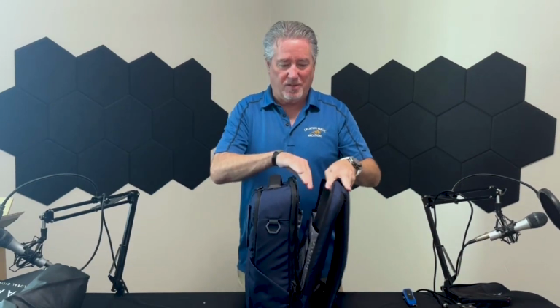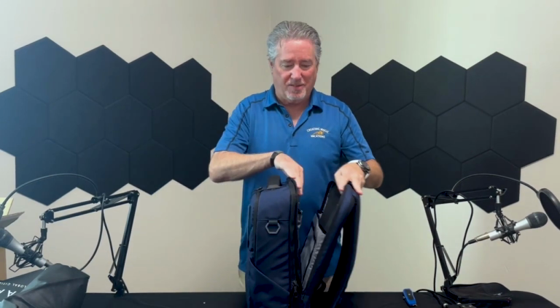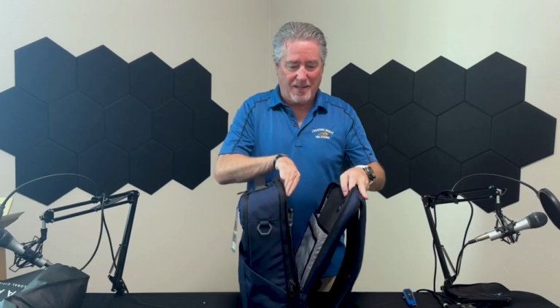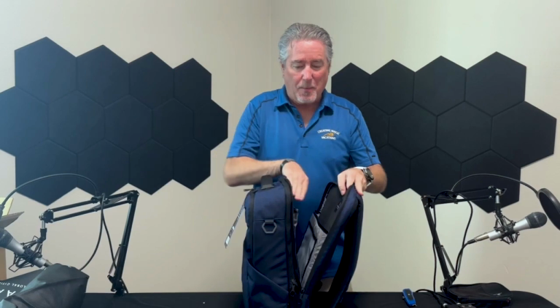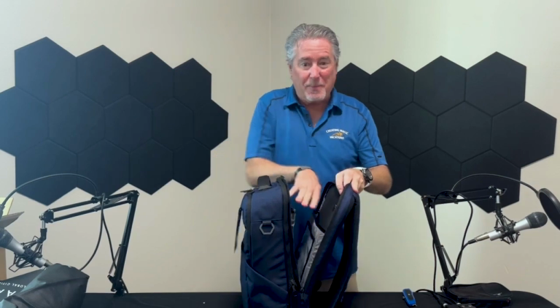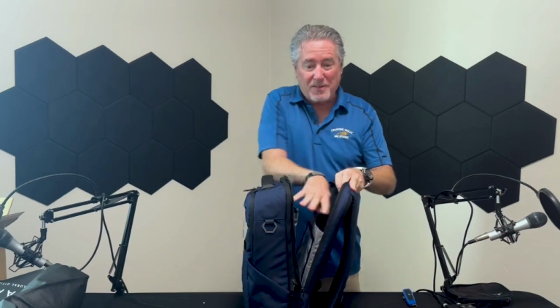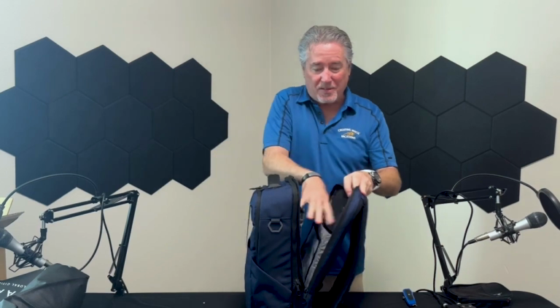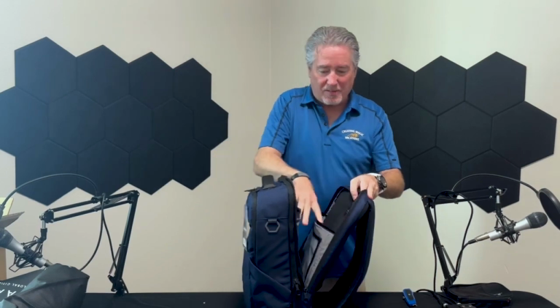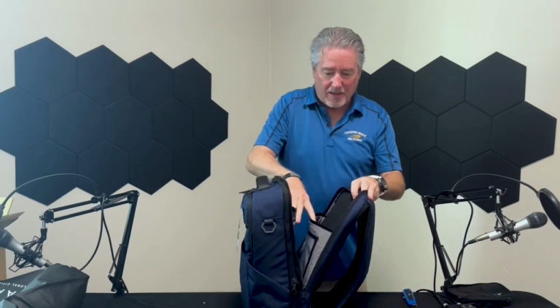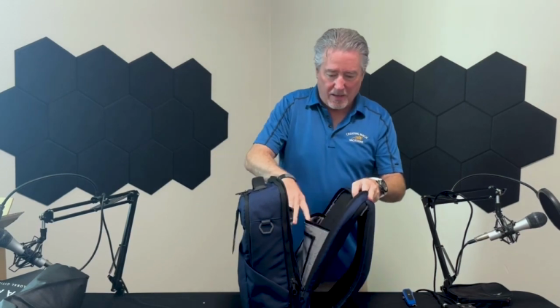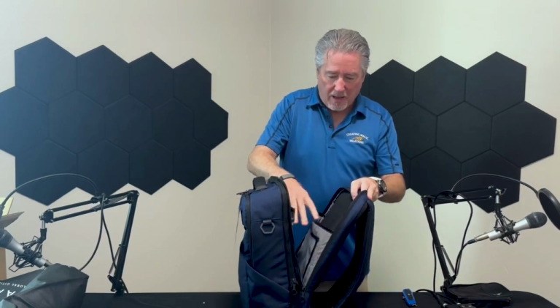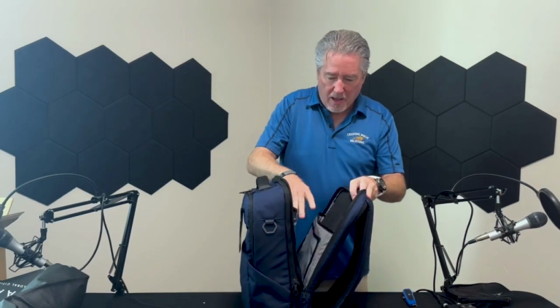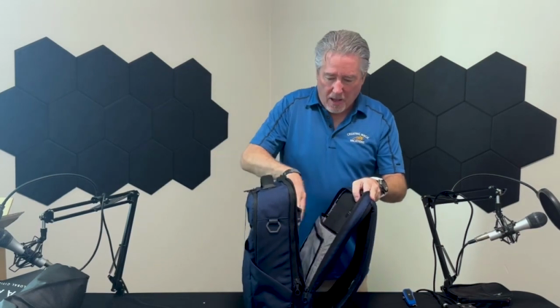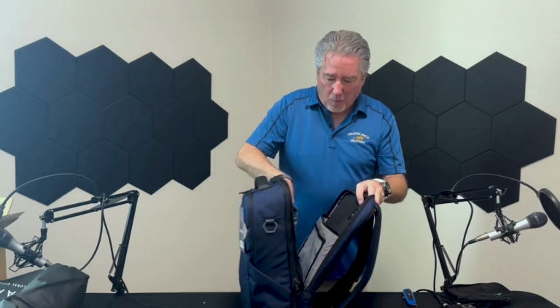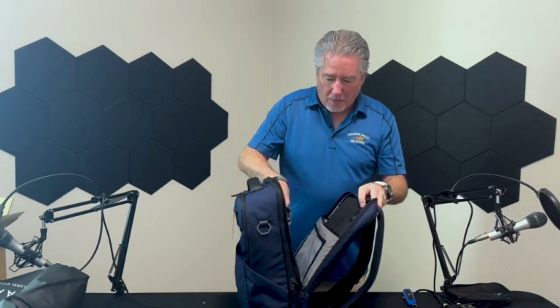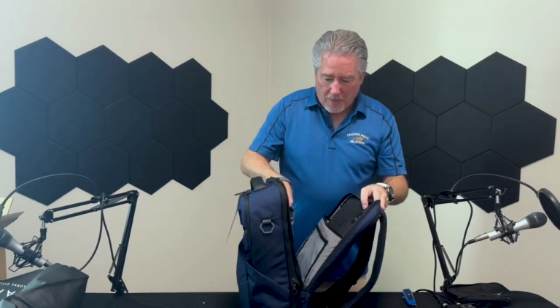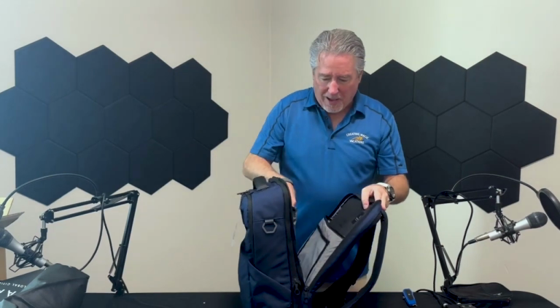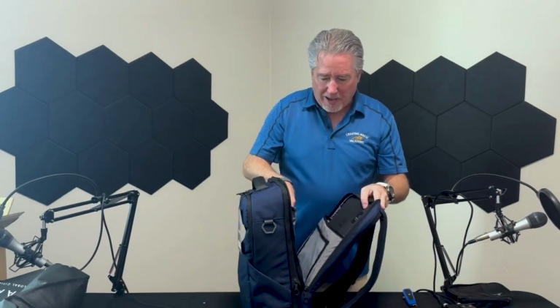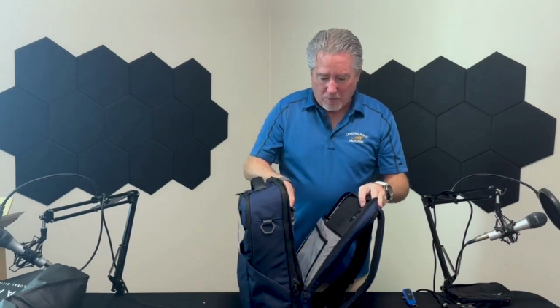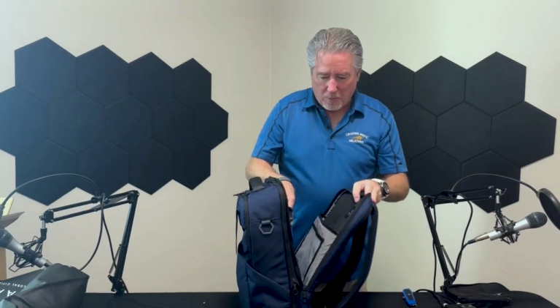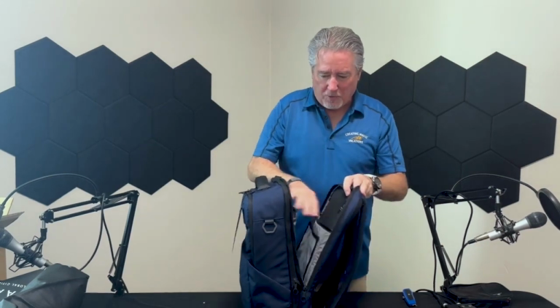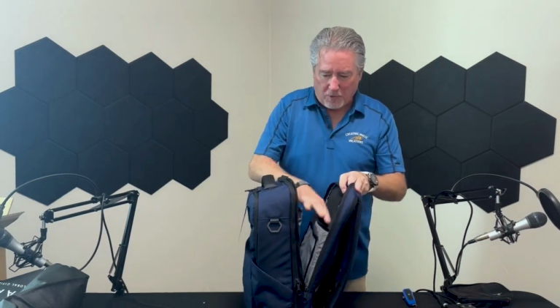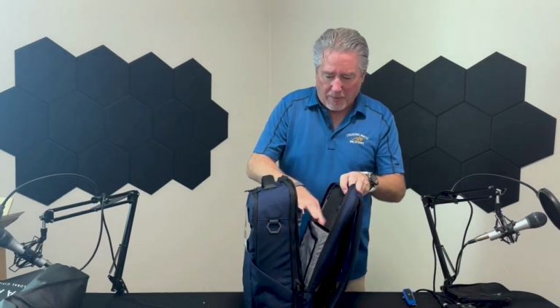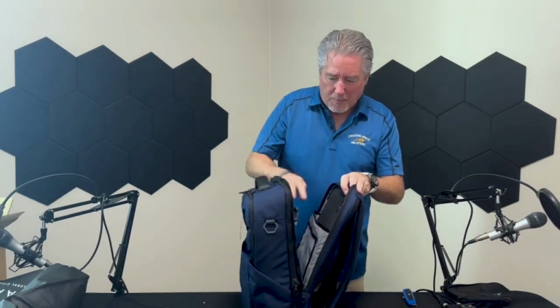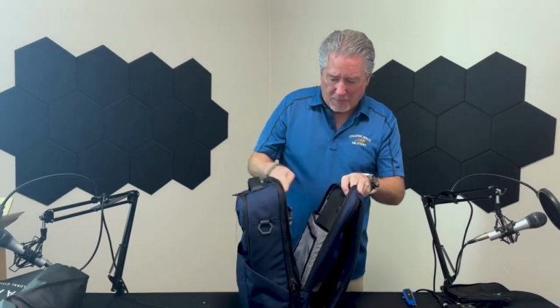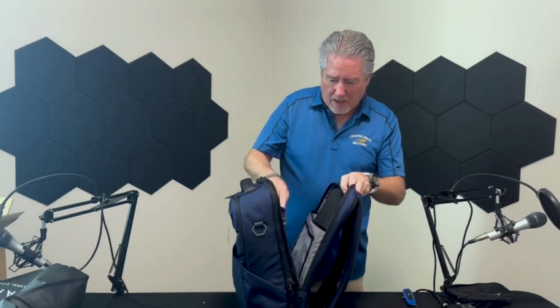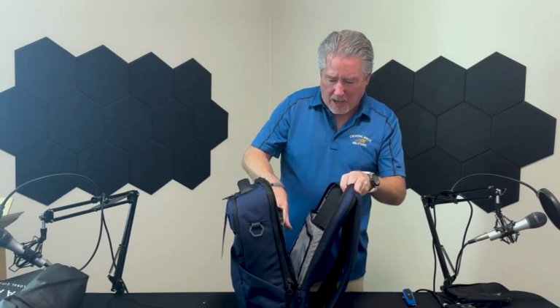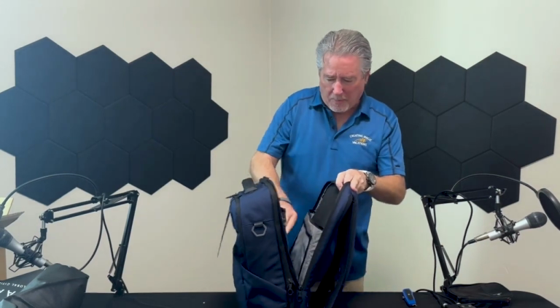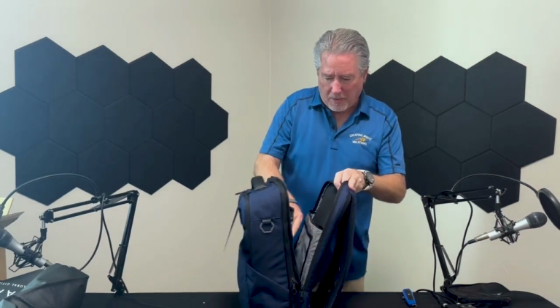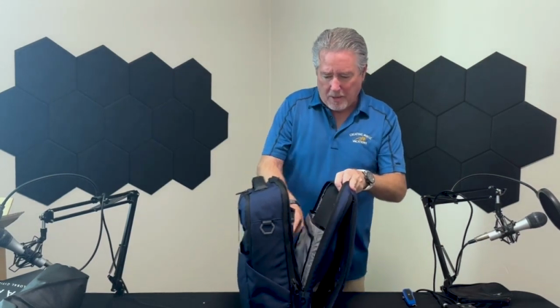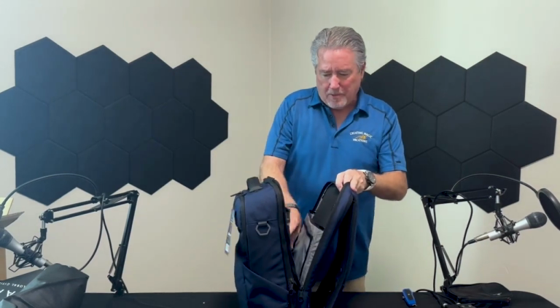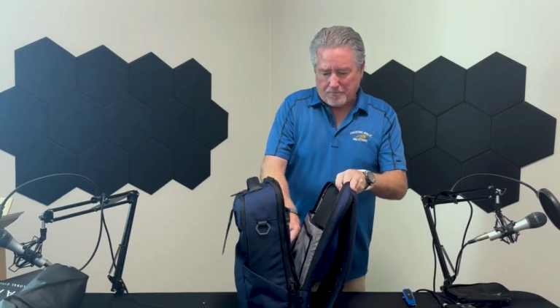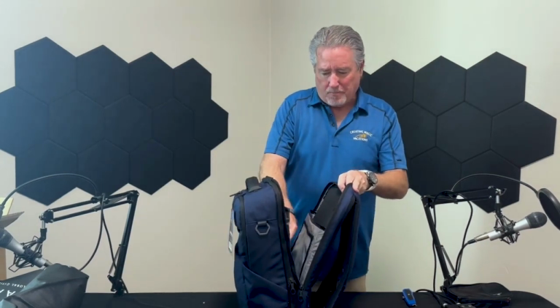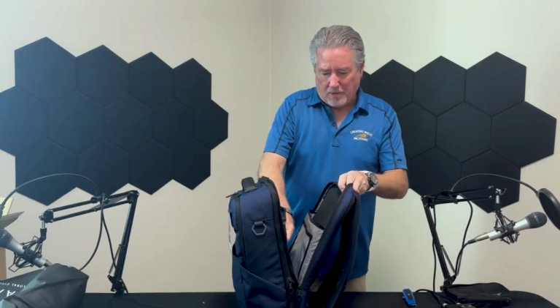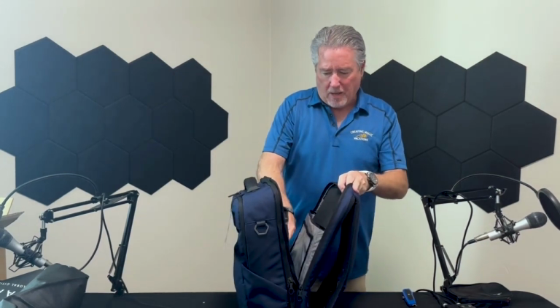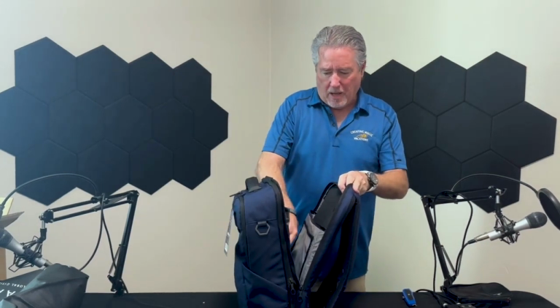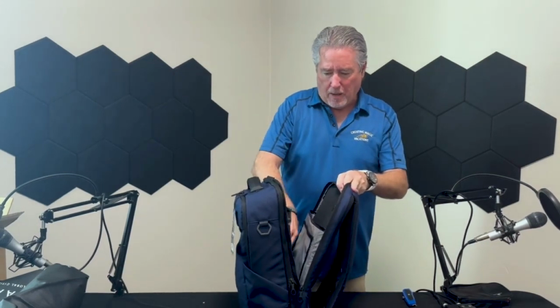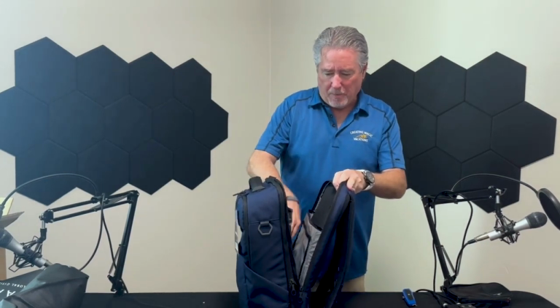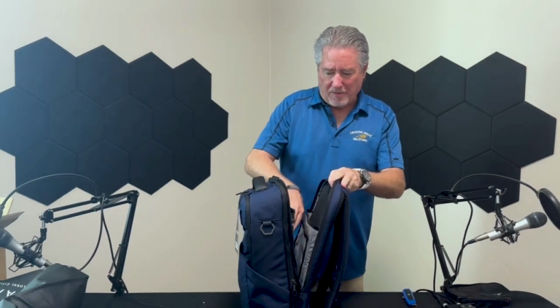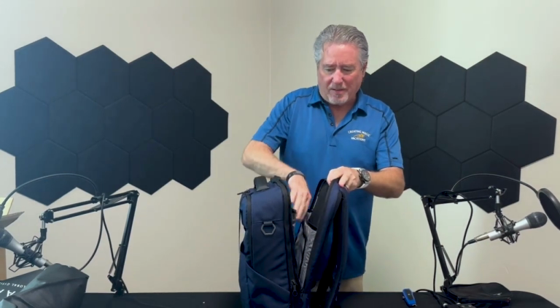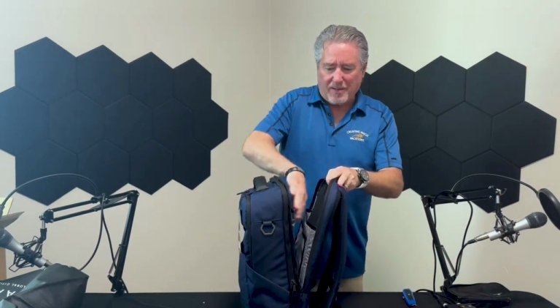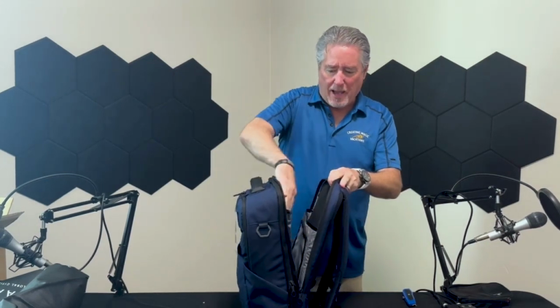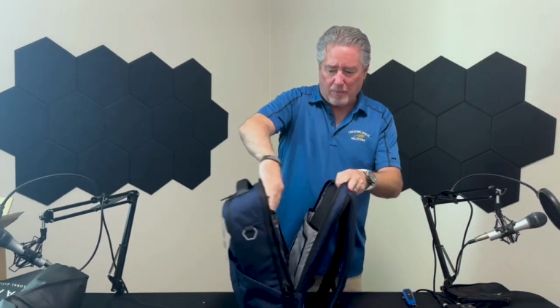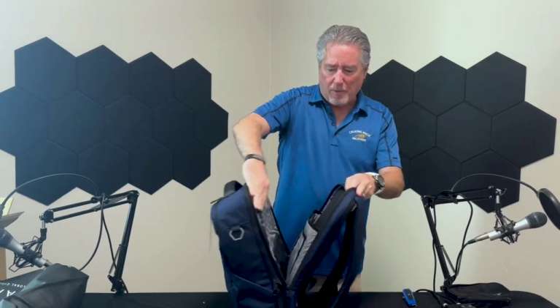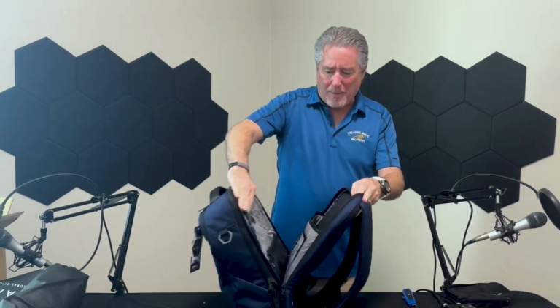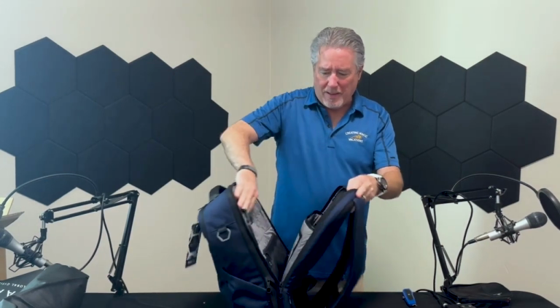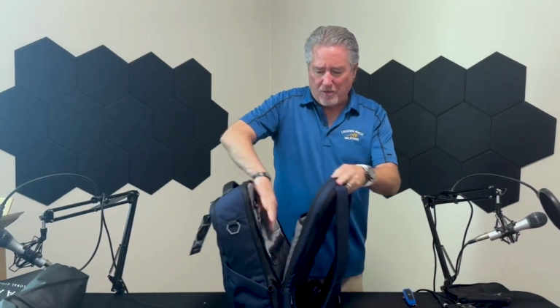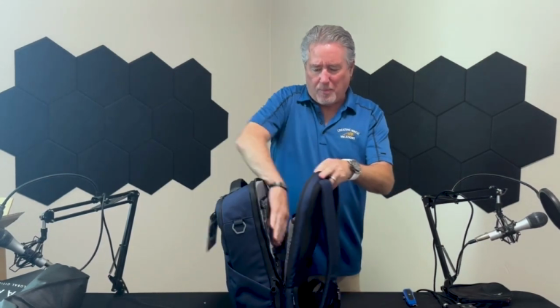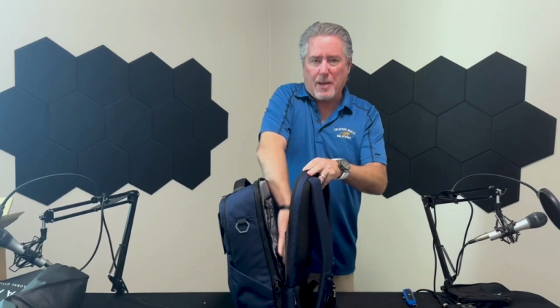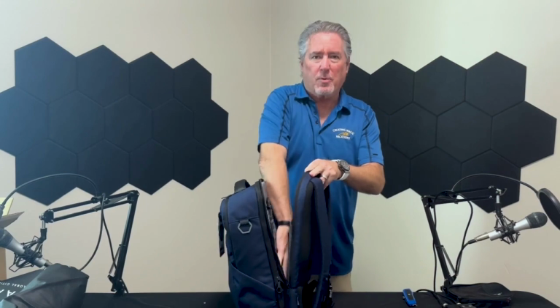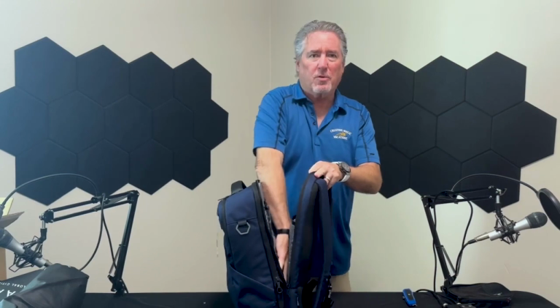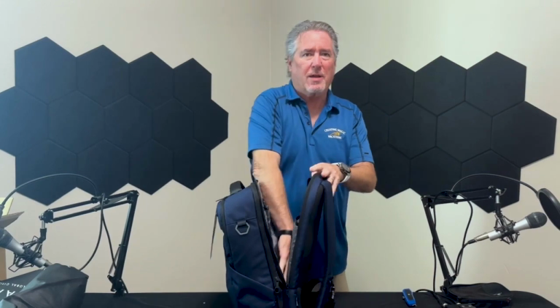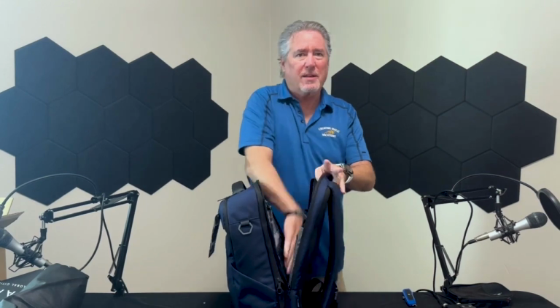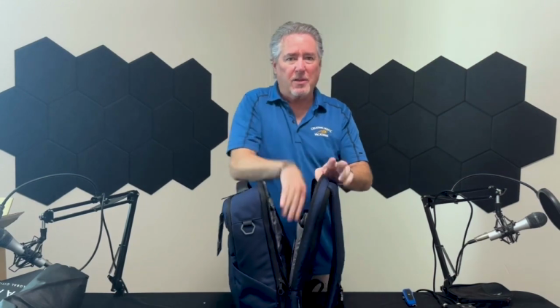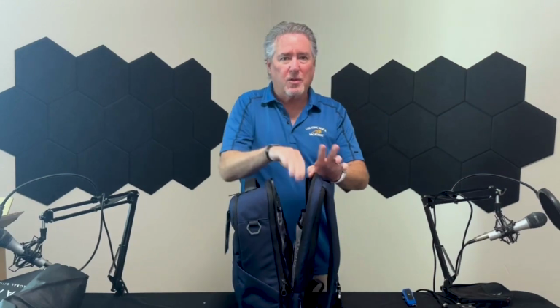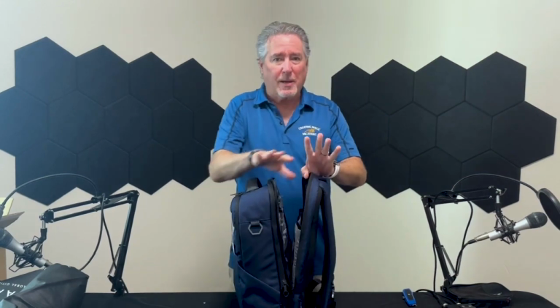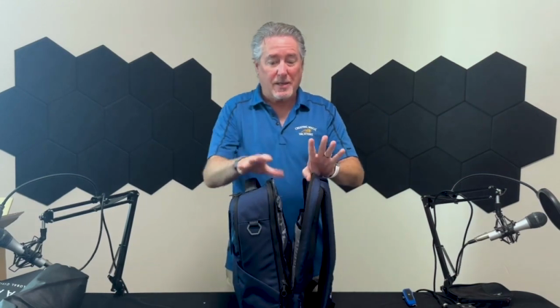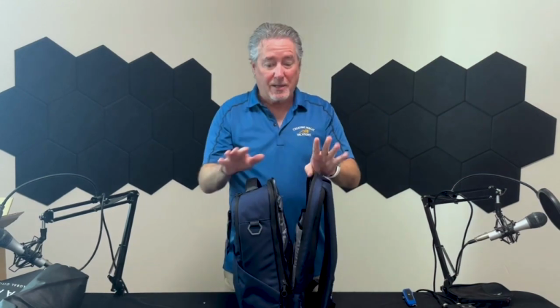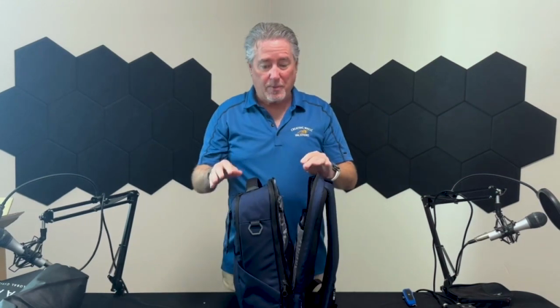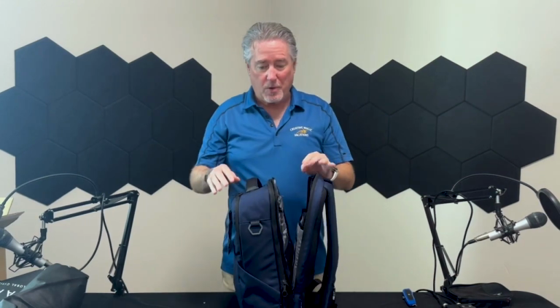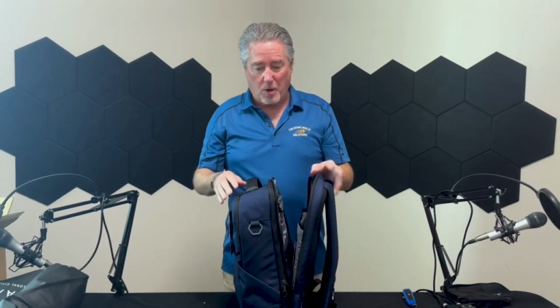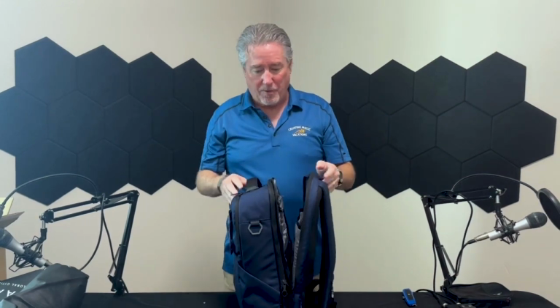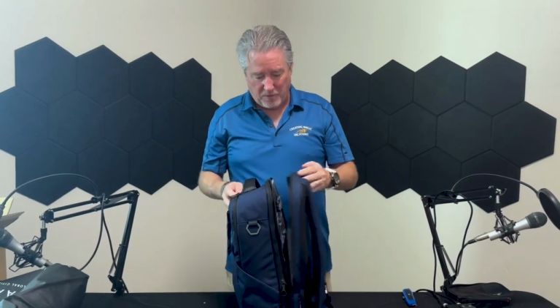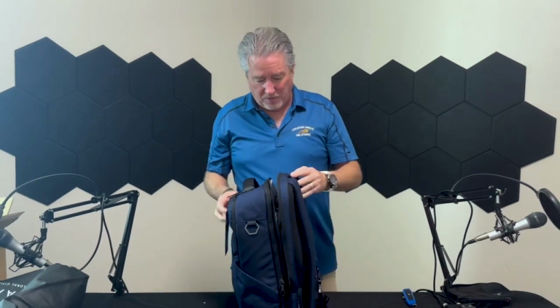Soul Guard has basically what they call two distinct areas. This is the business end, where you have room for a laptop plus a tablet, pens, papers, anything you might need from your office.